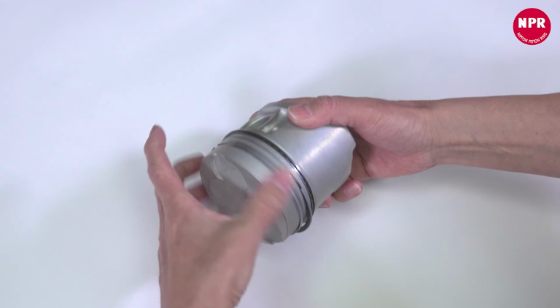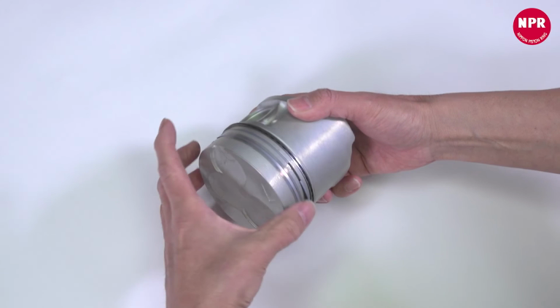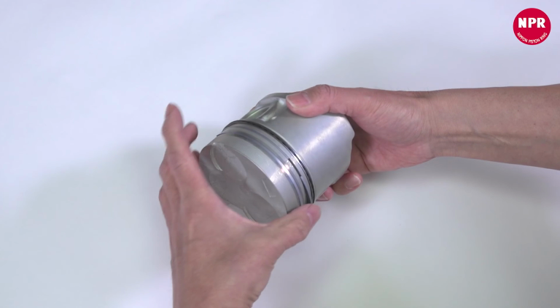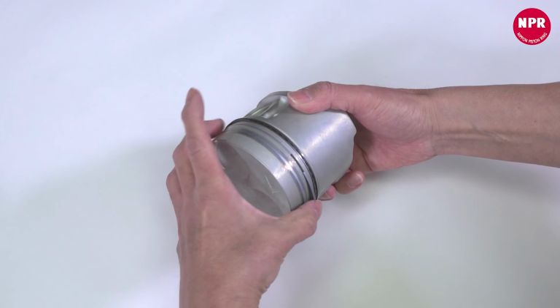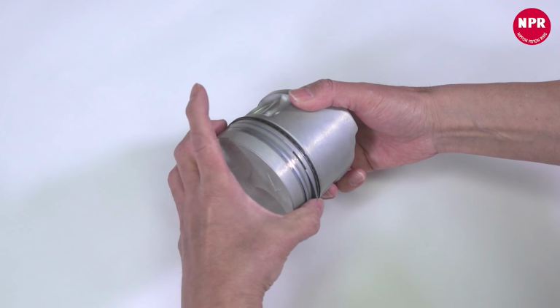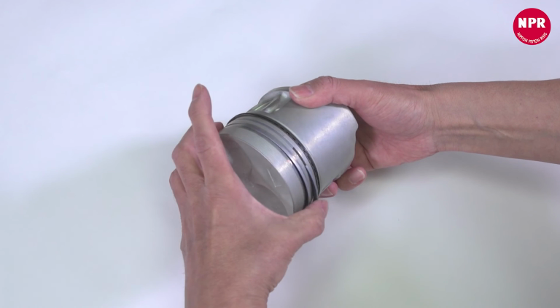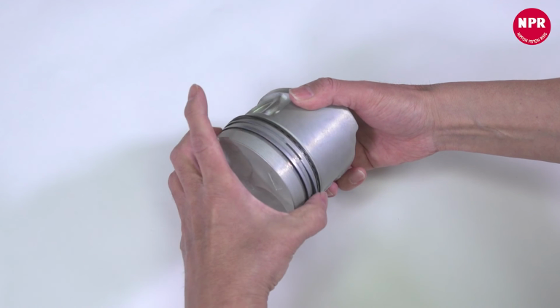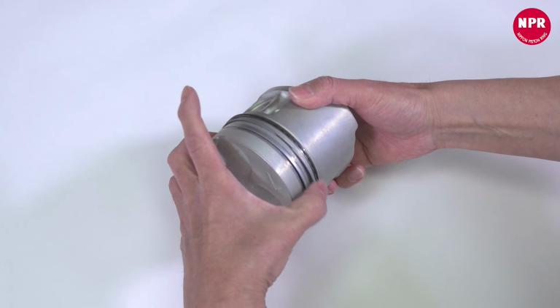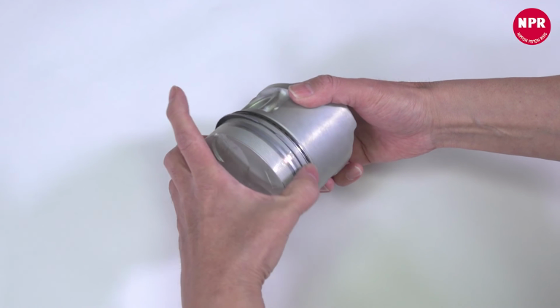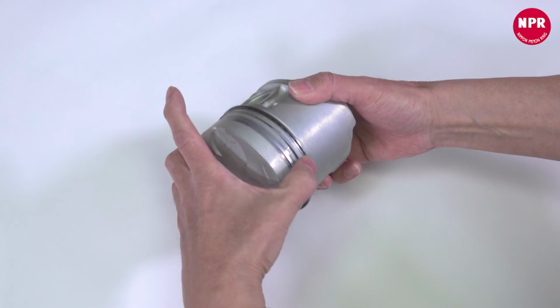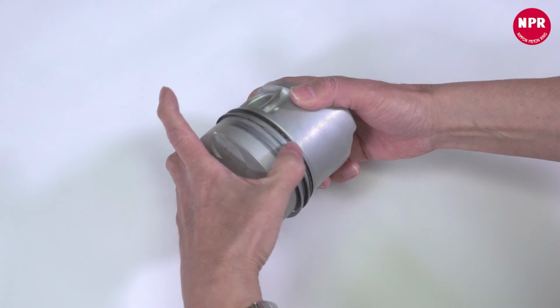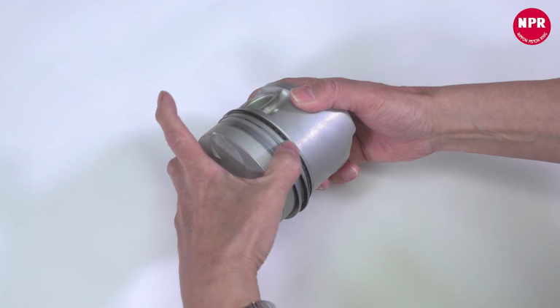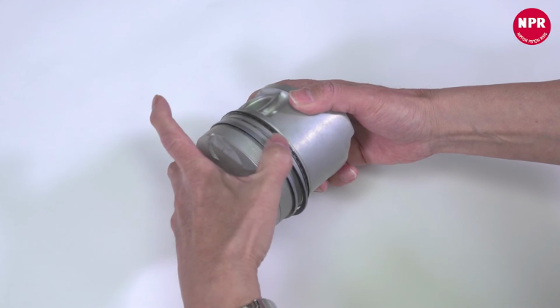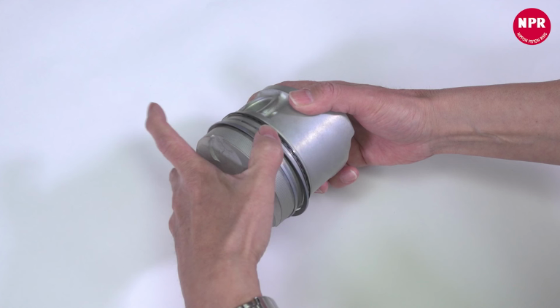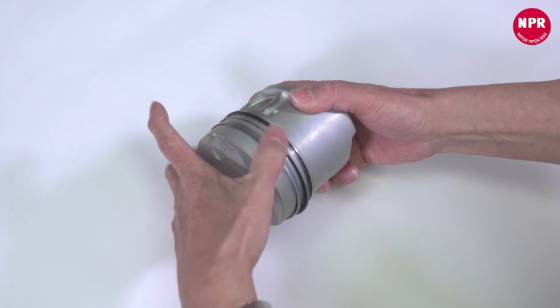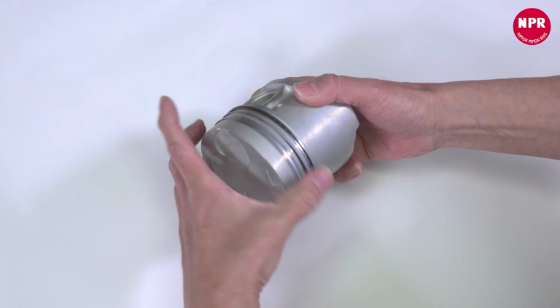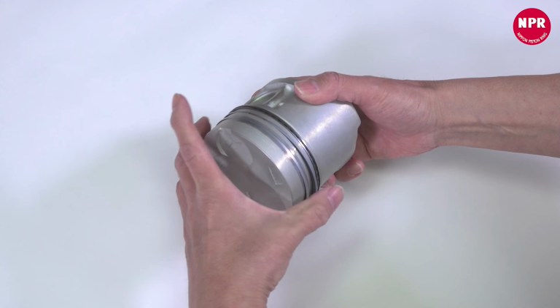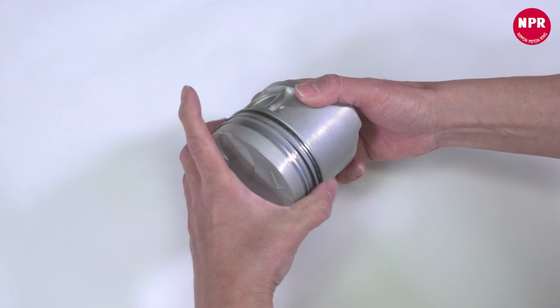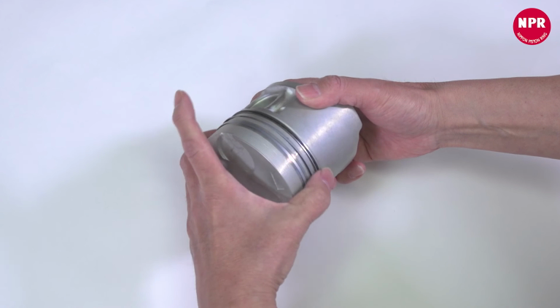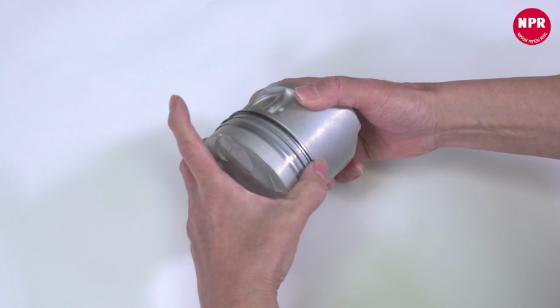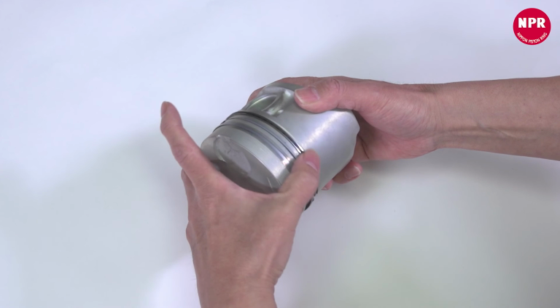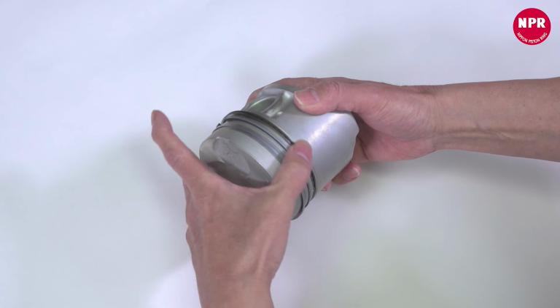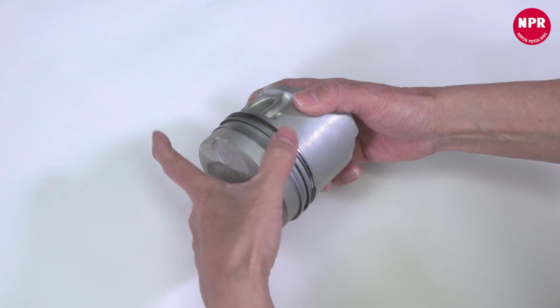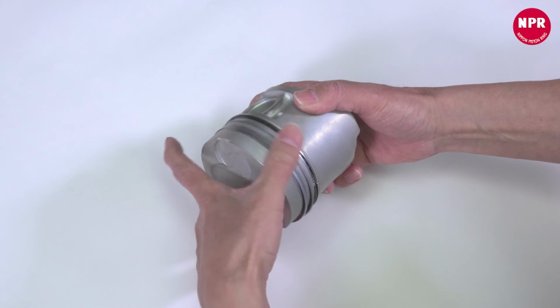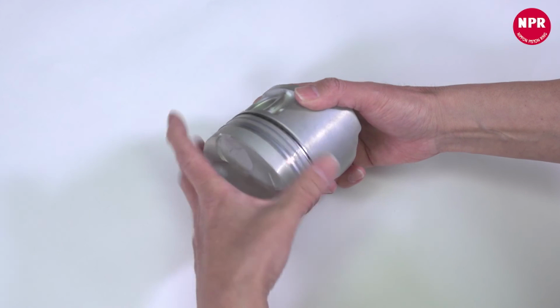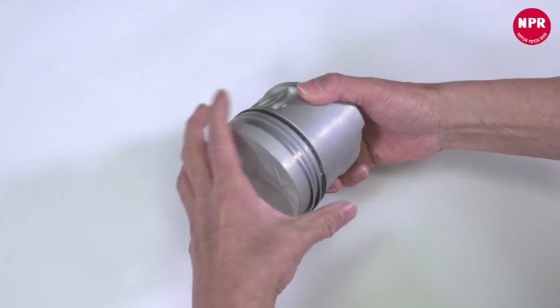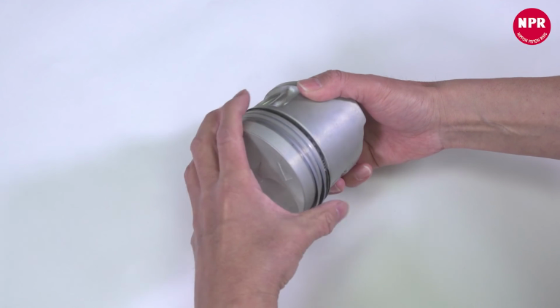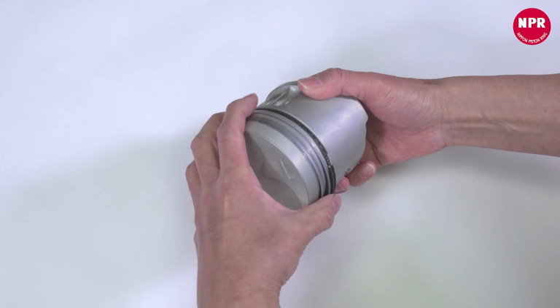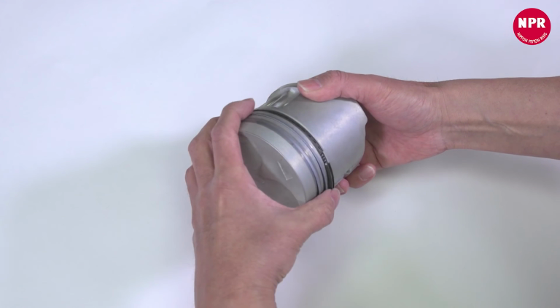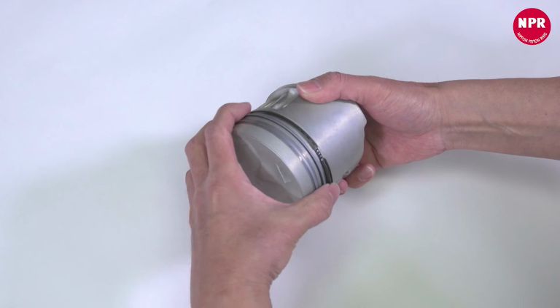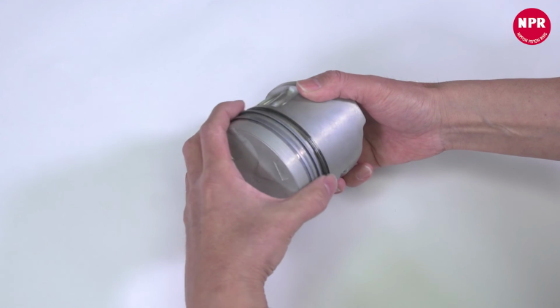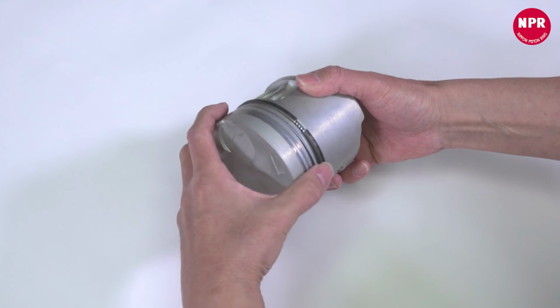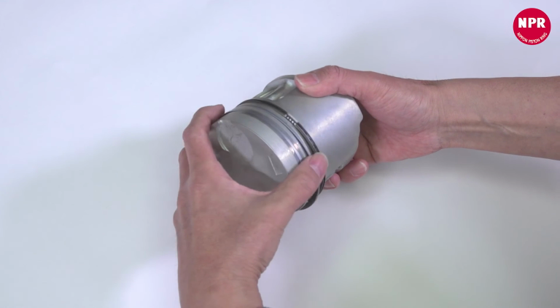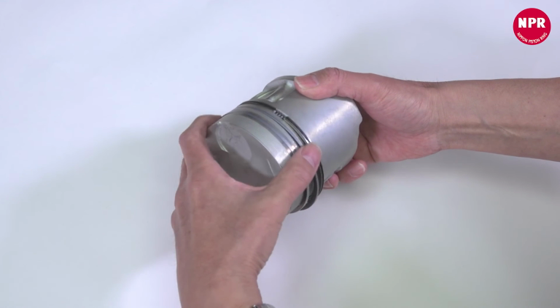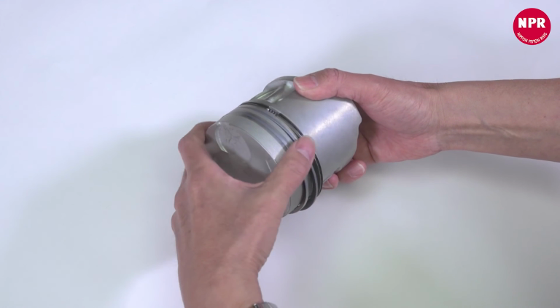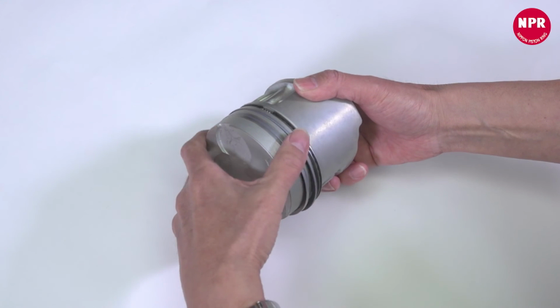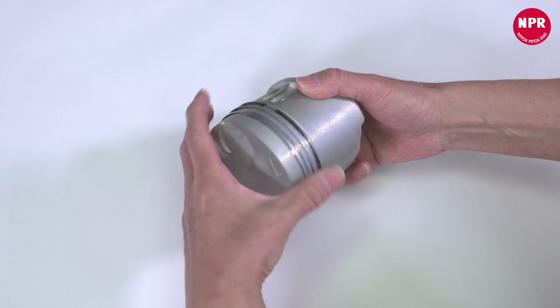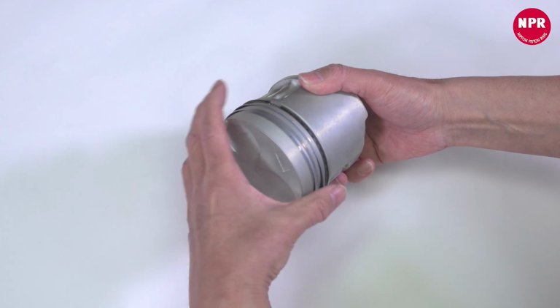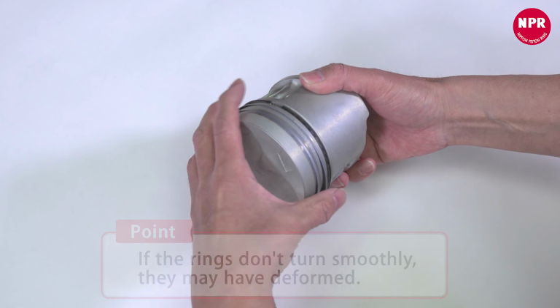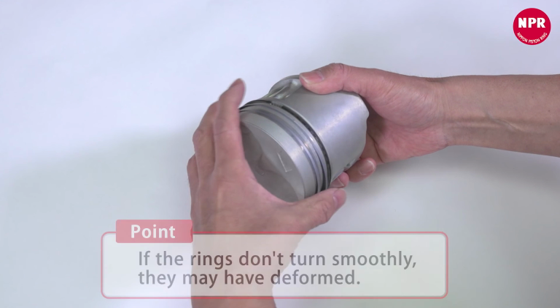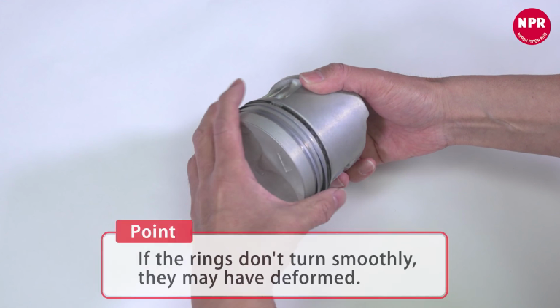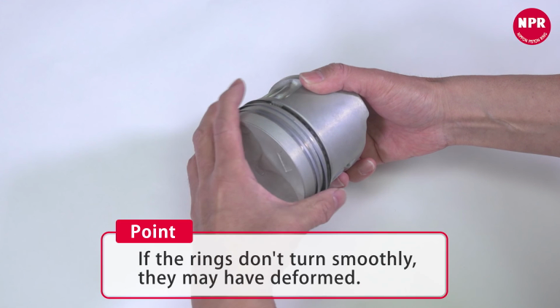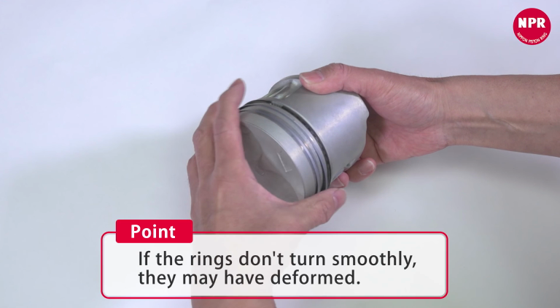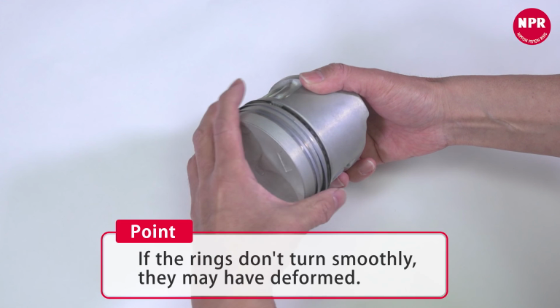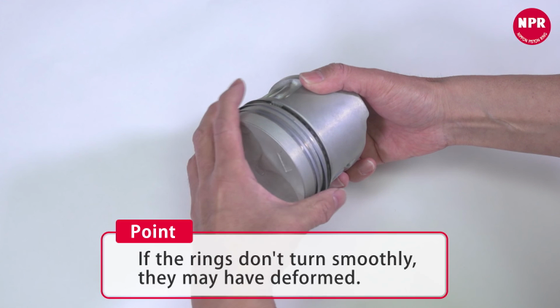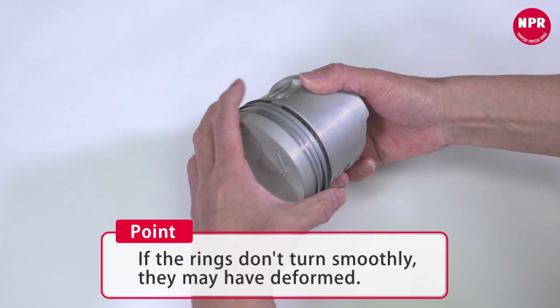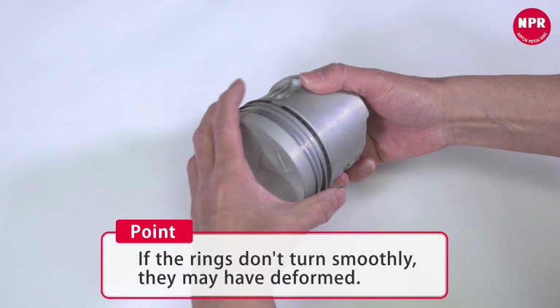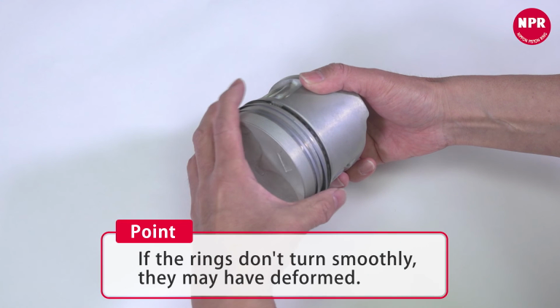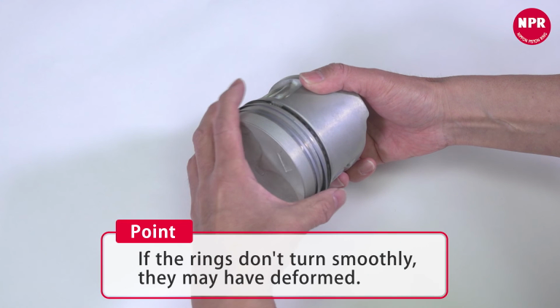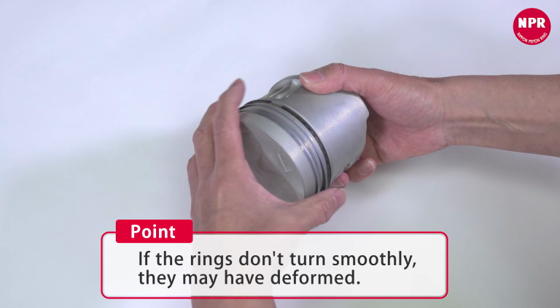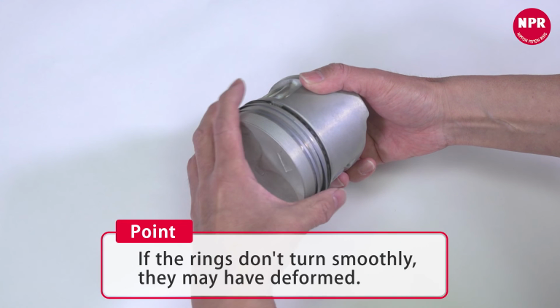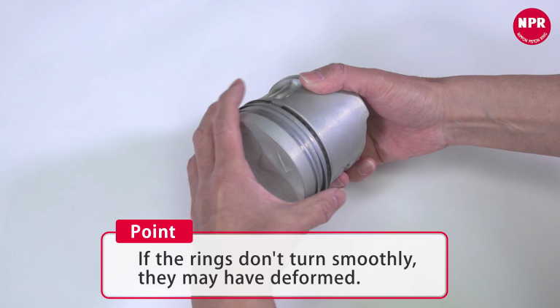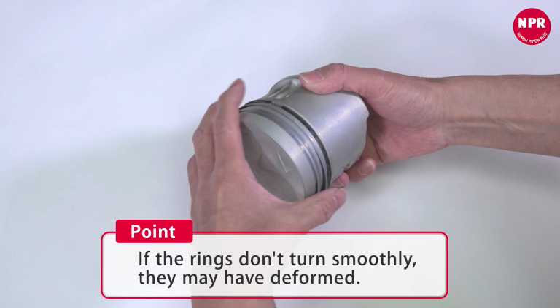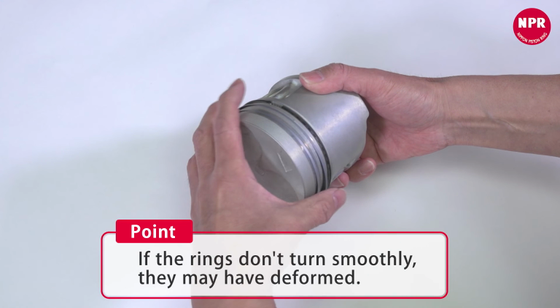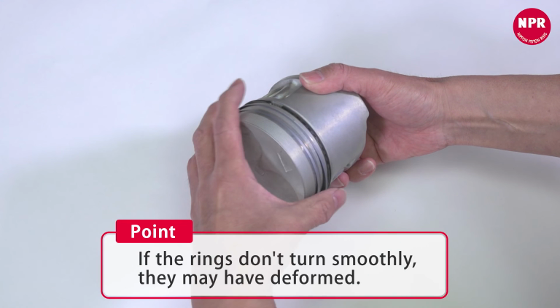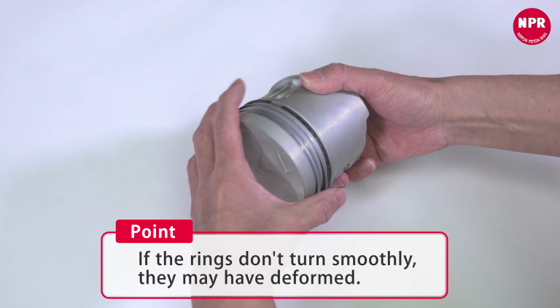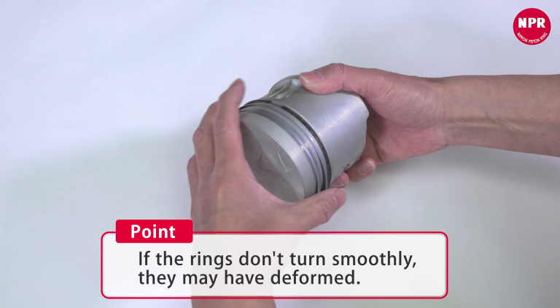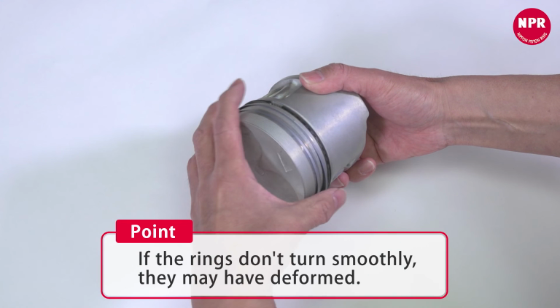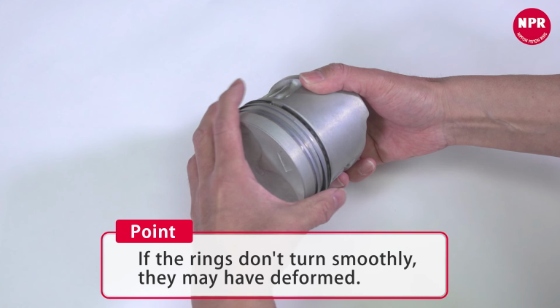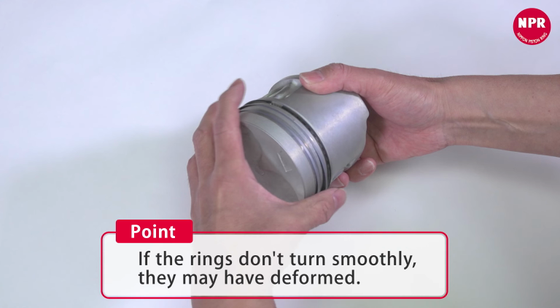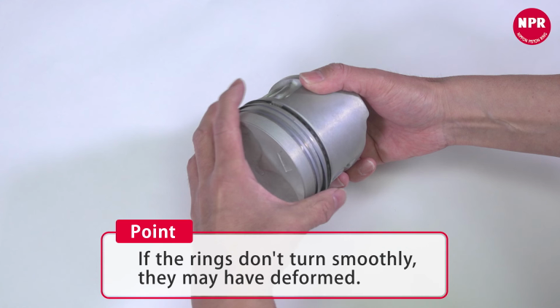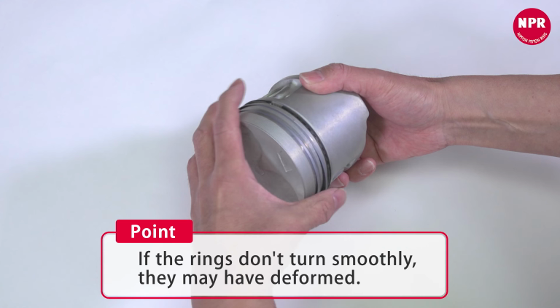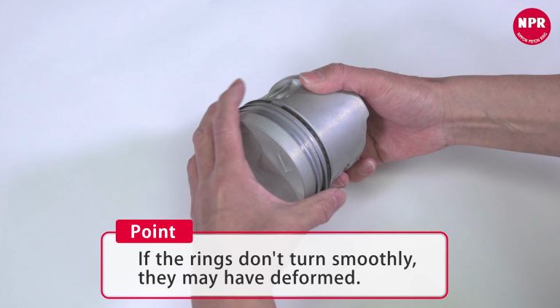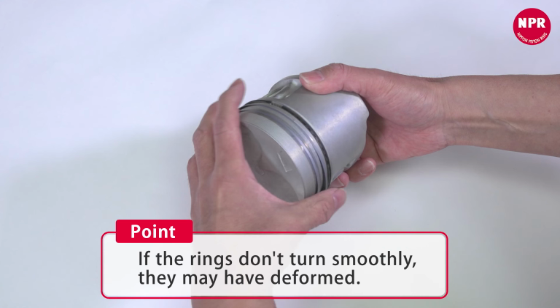After installing all piston rings, check if they turn smoothly. If the rings don't turn smoothly, they may have deformed.